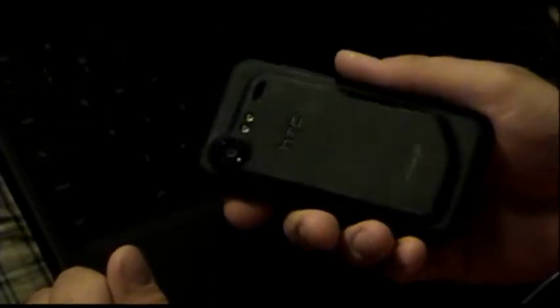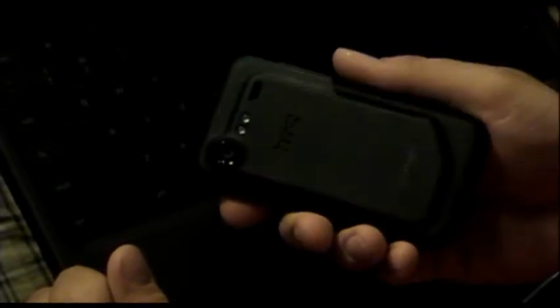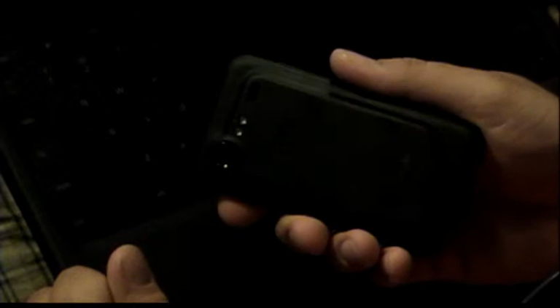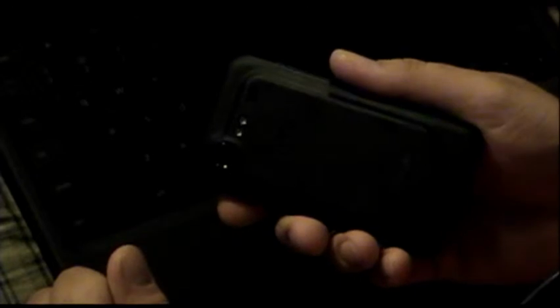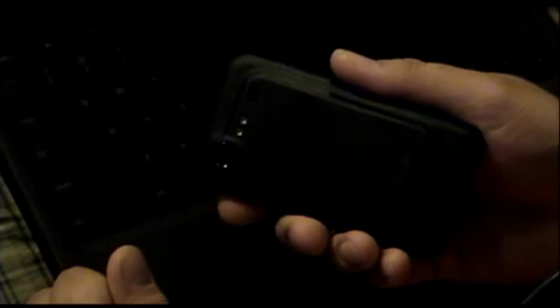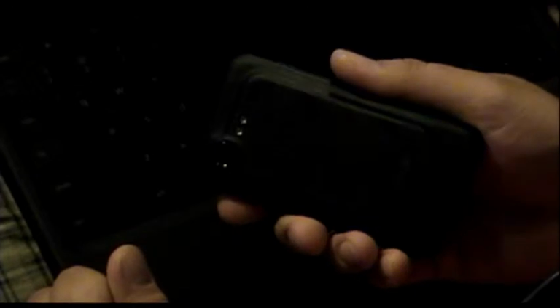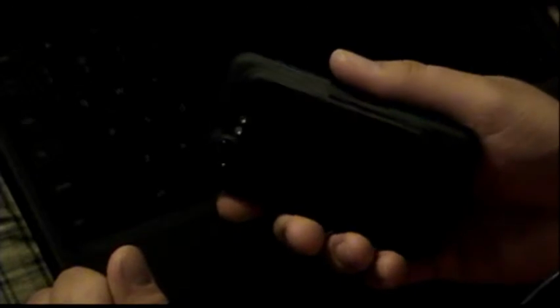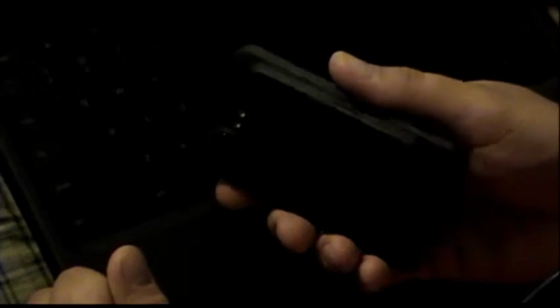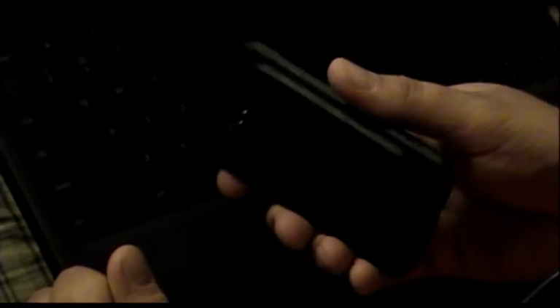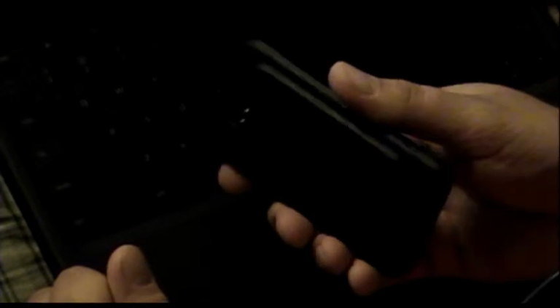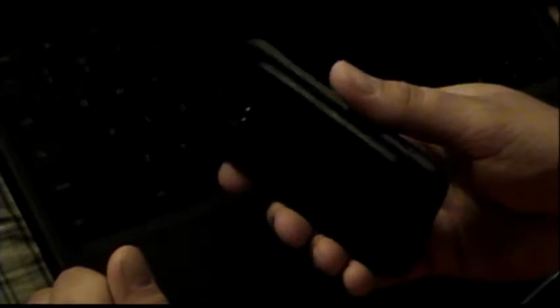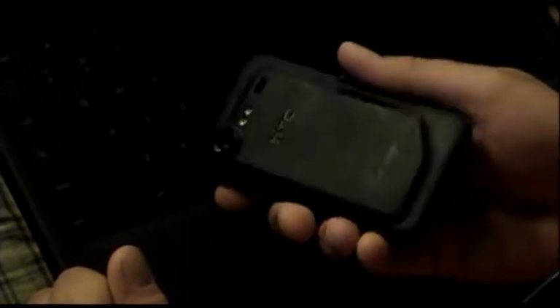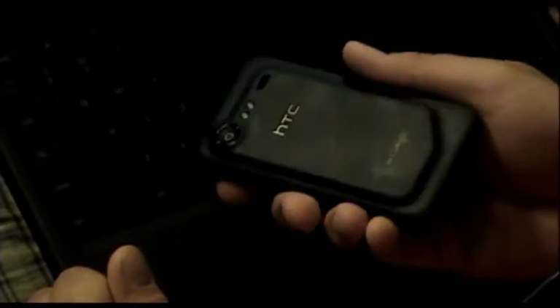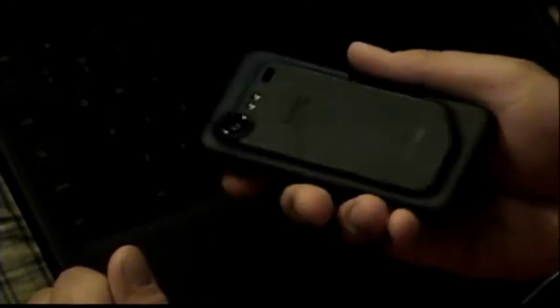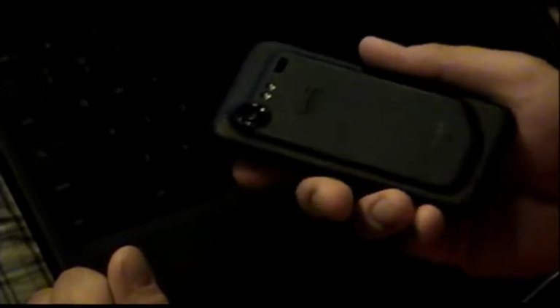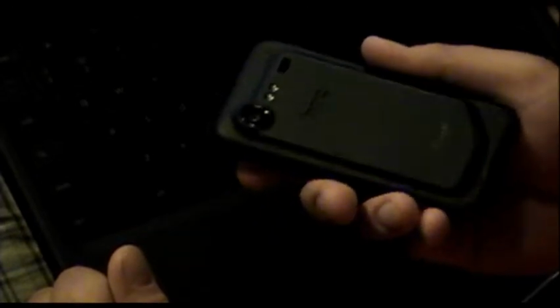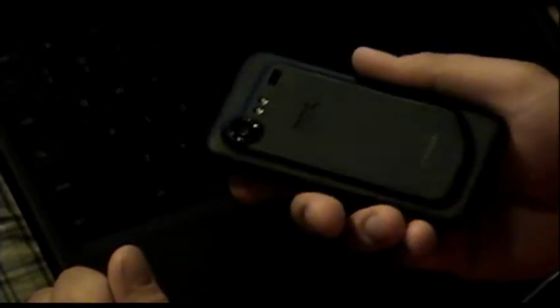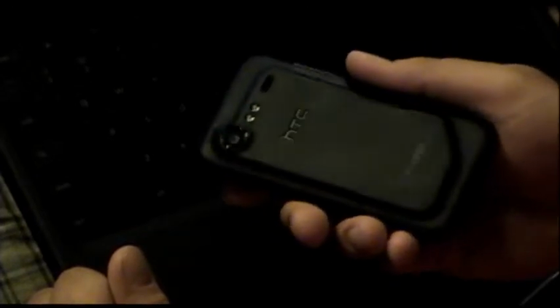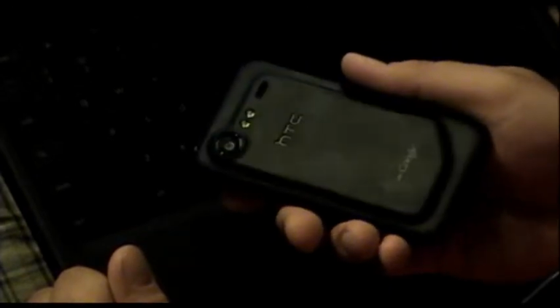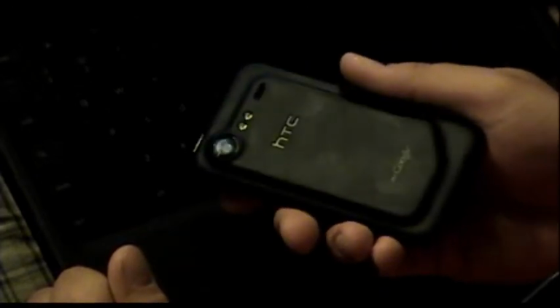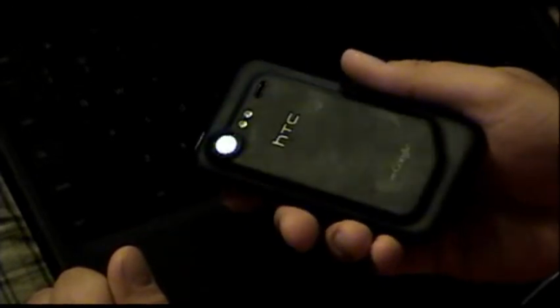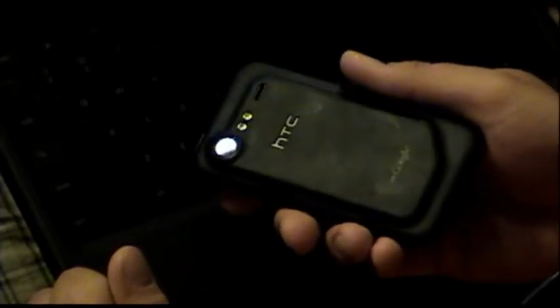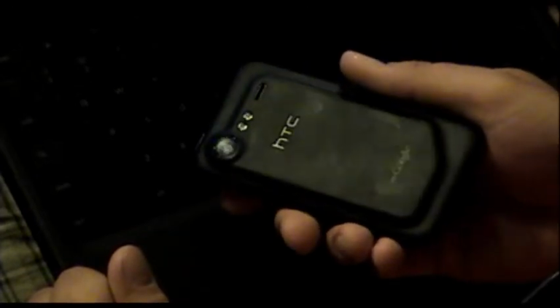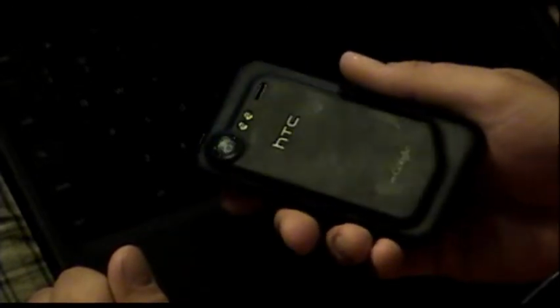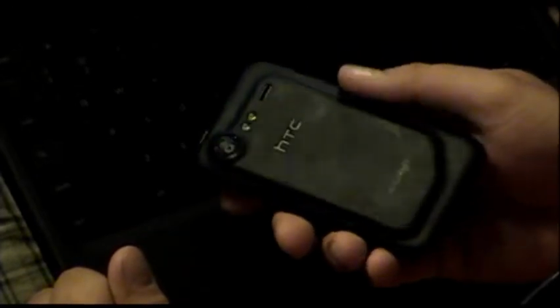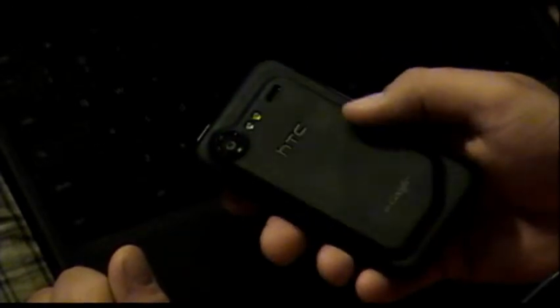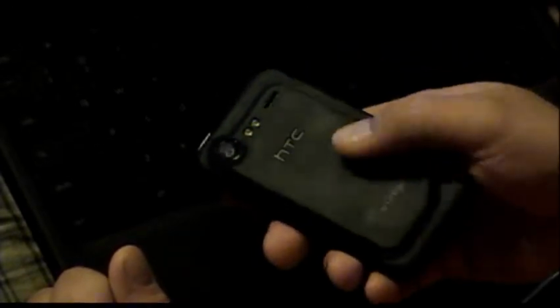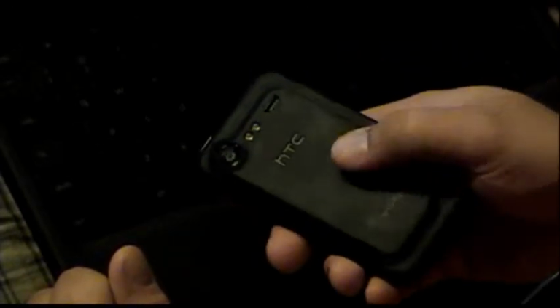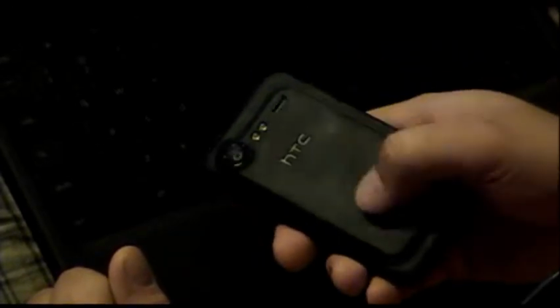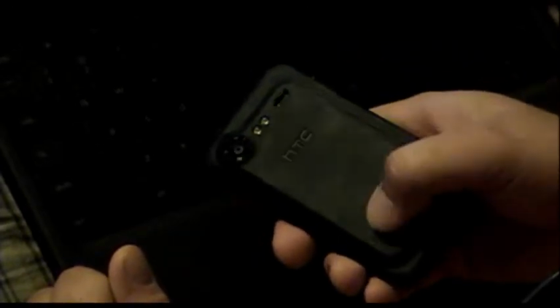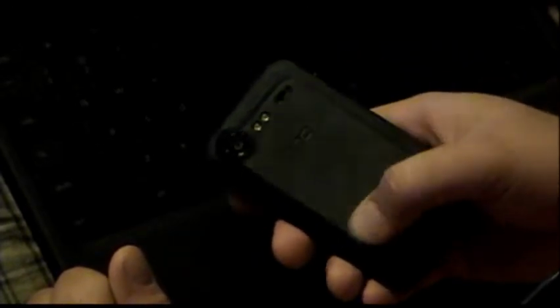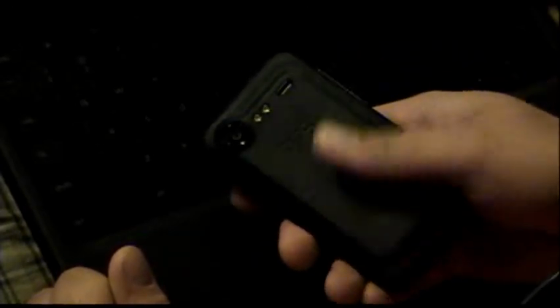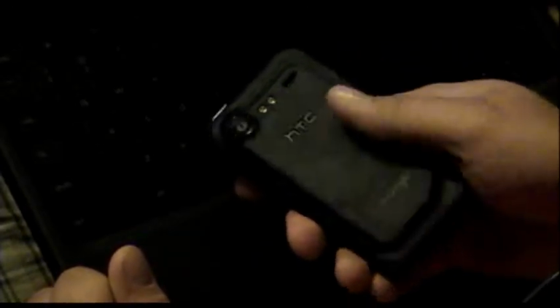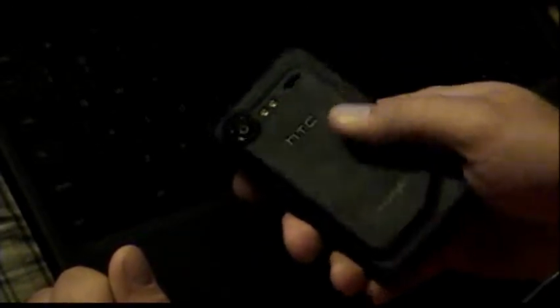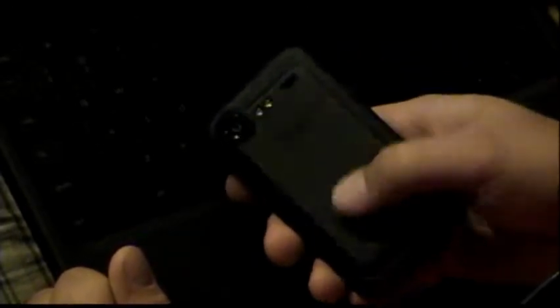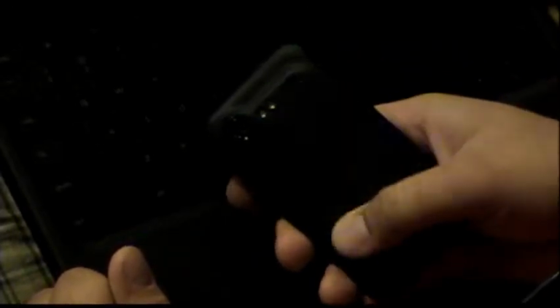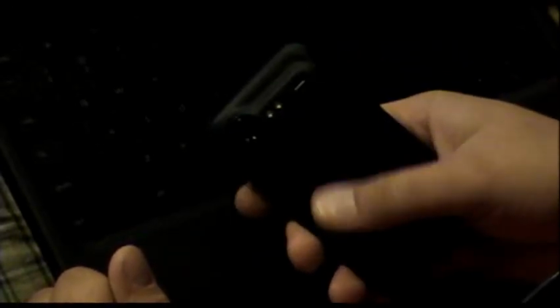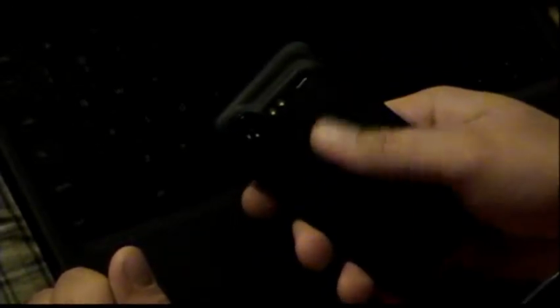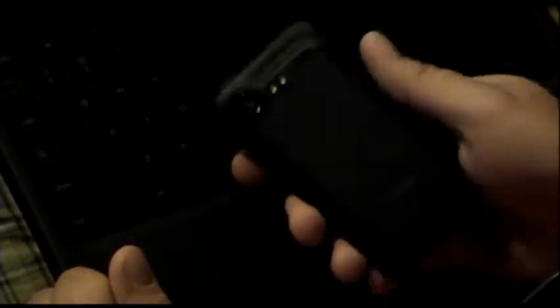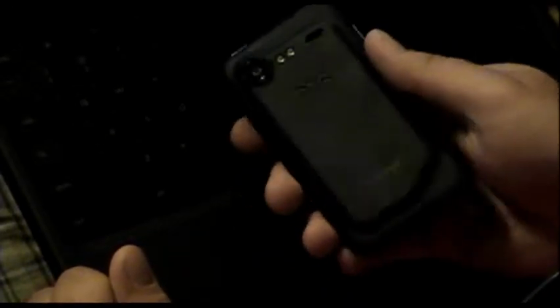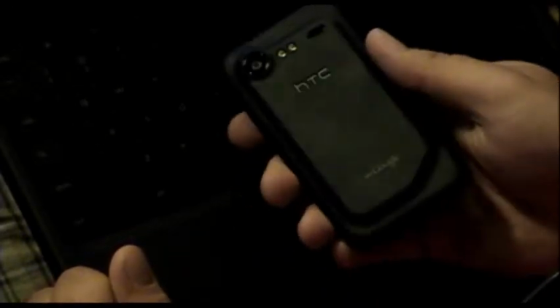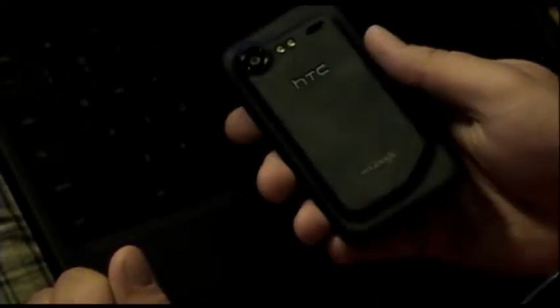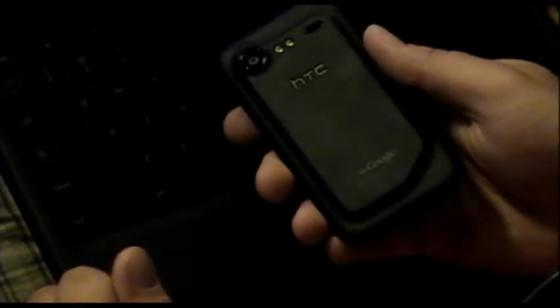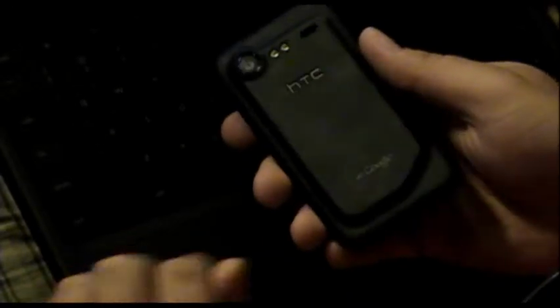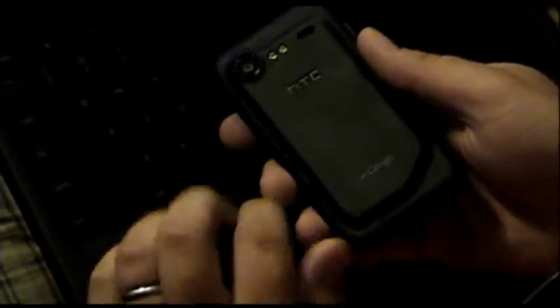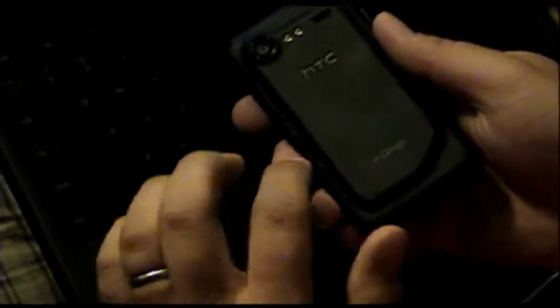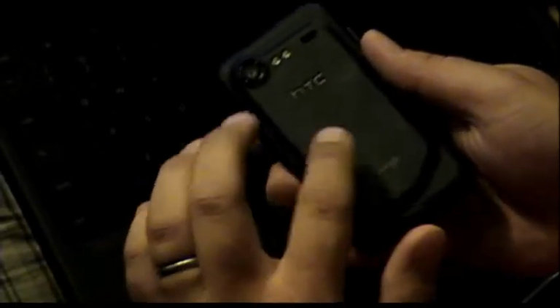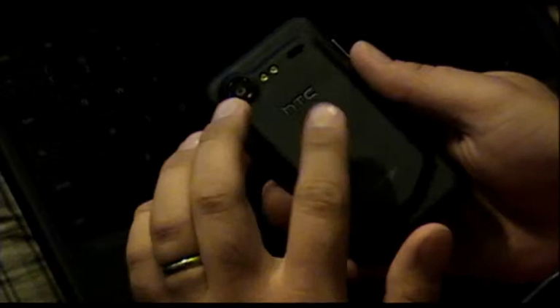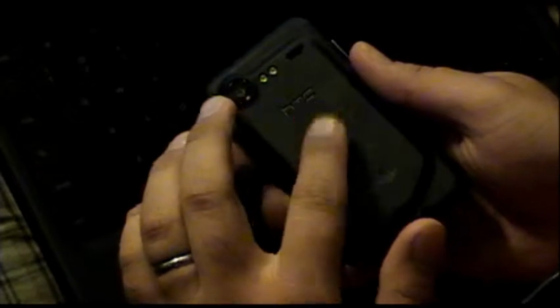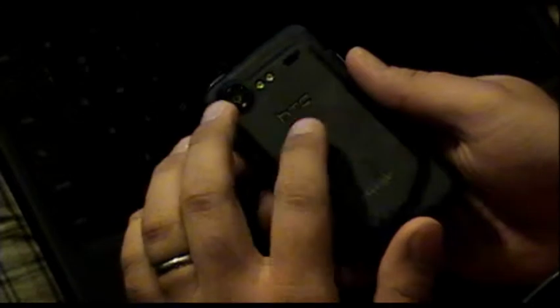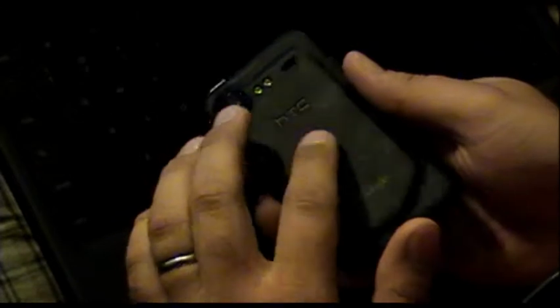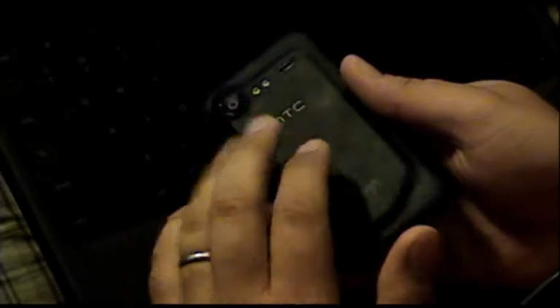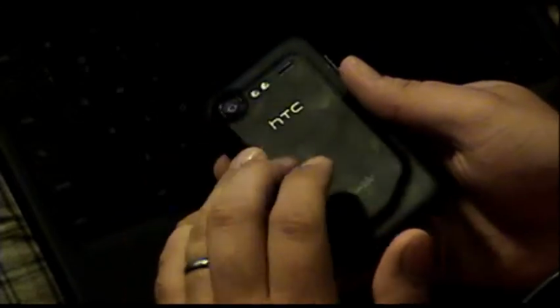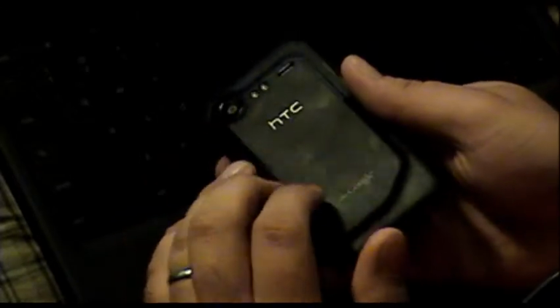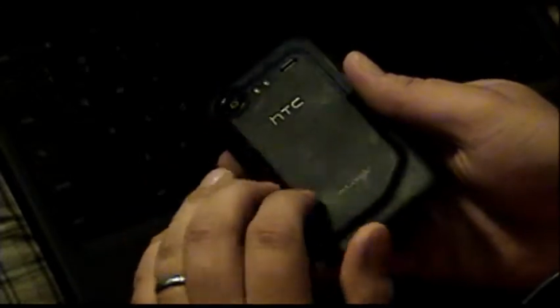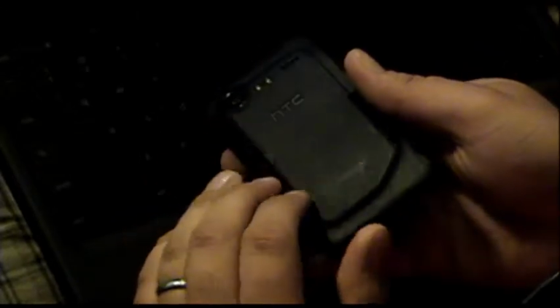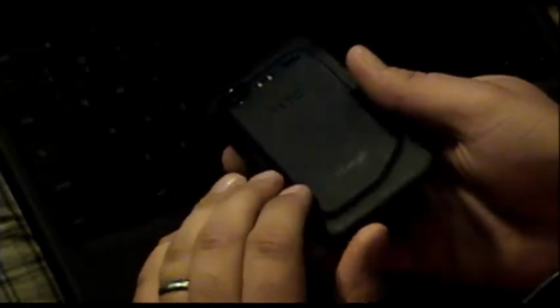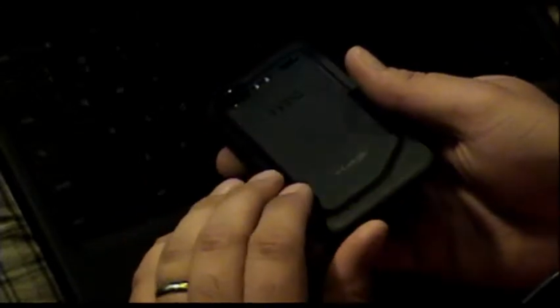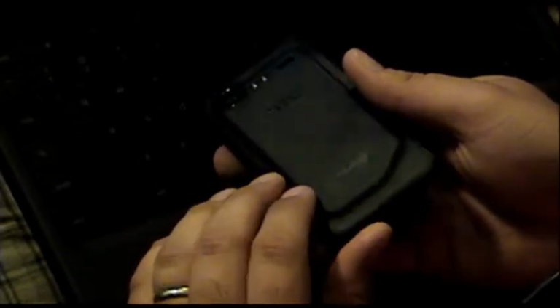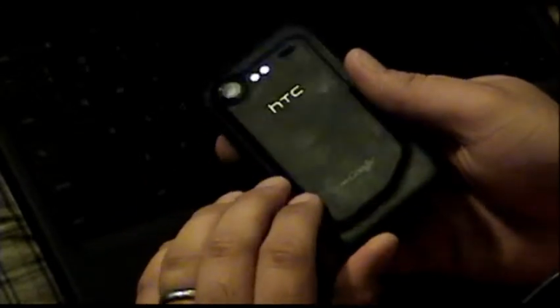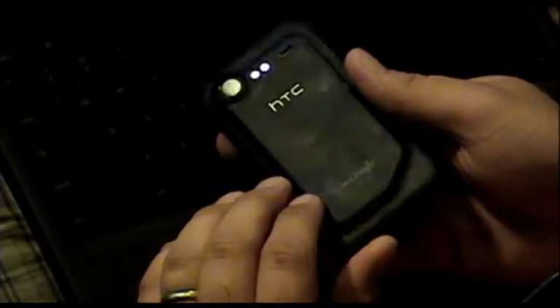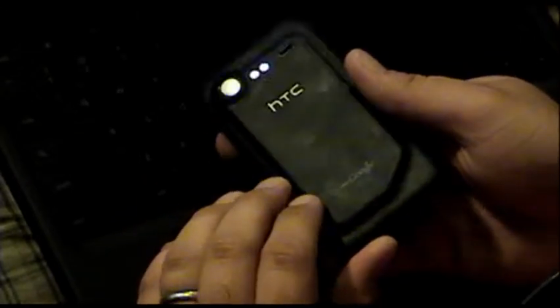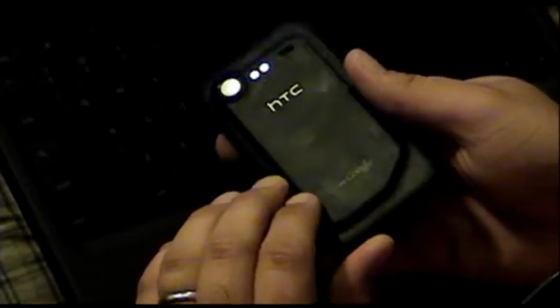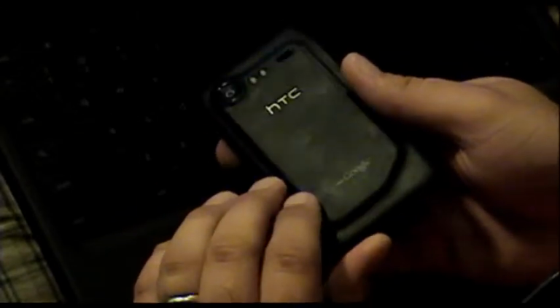It looks like it gets a little dirty. Yeah, a little bit, but every phone does that. It hides well though — with flat light on it, you can't really see it during the daylight.